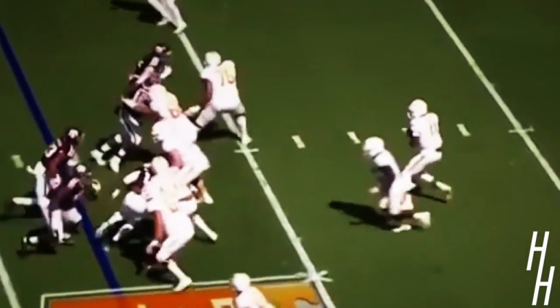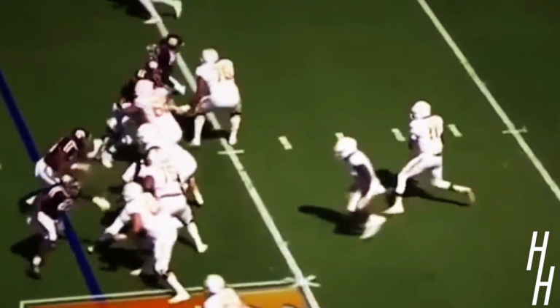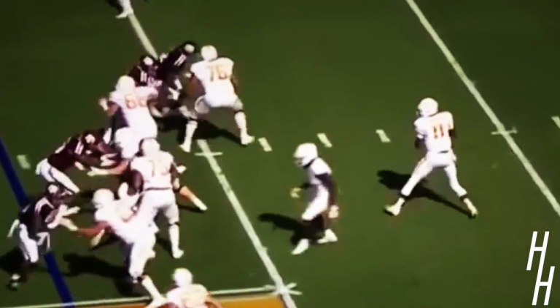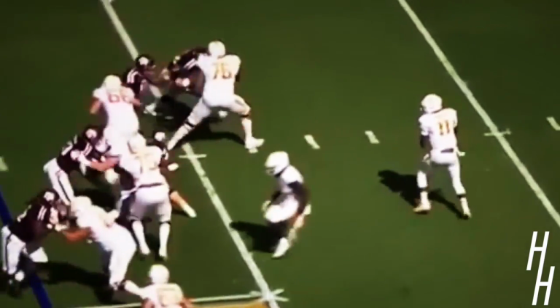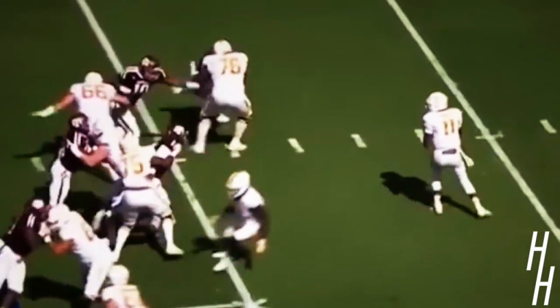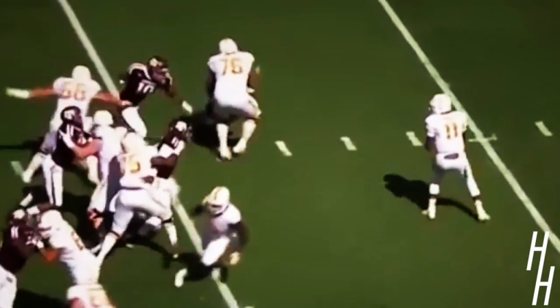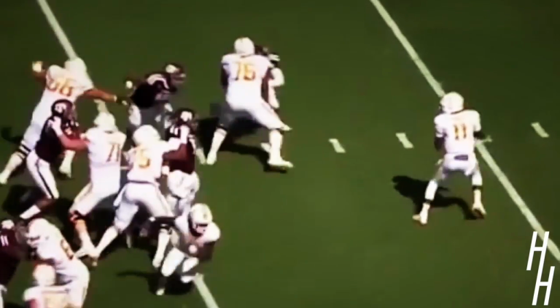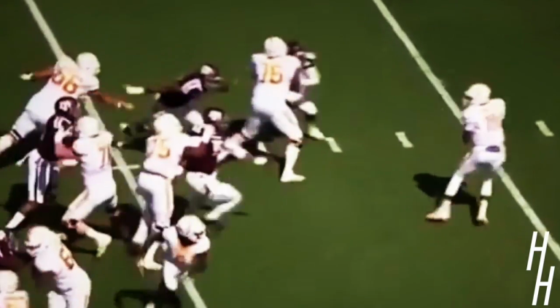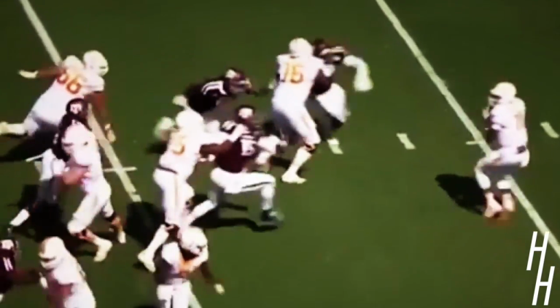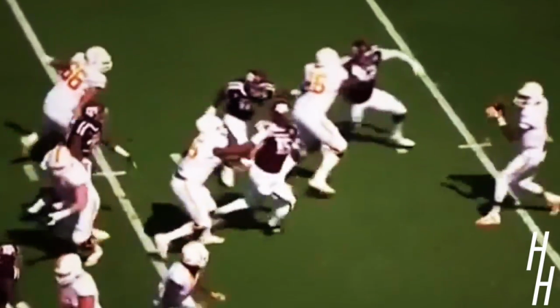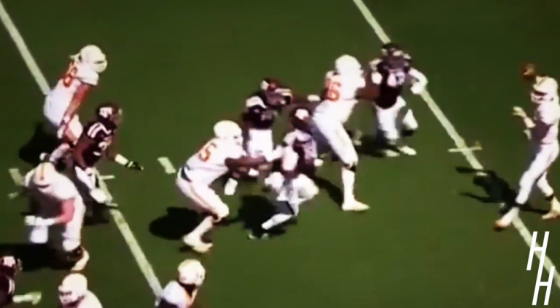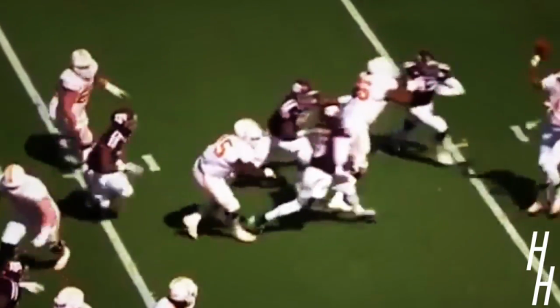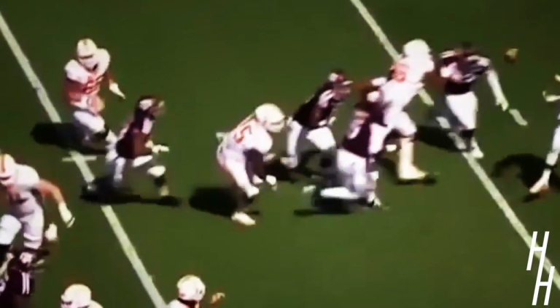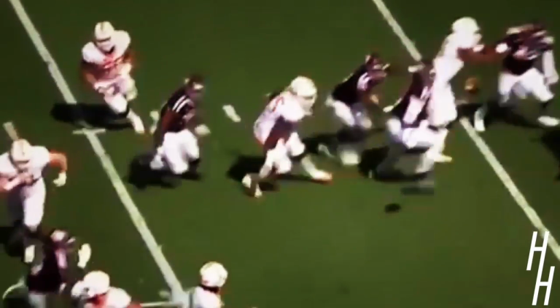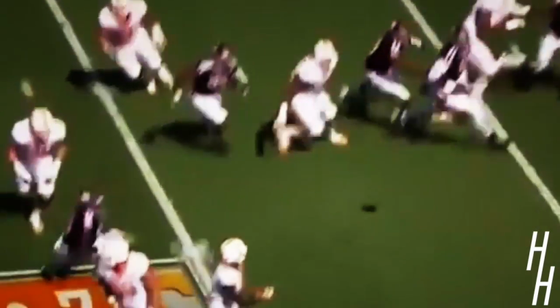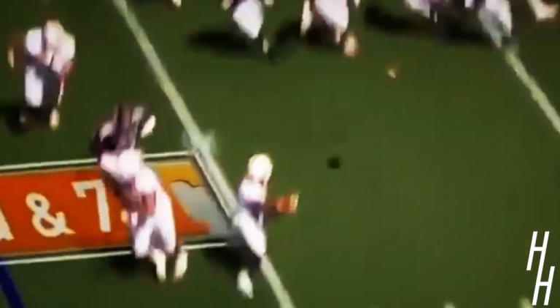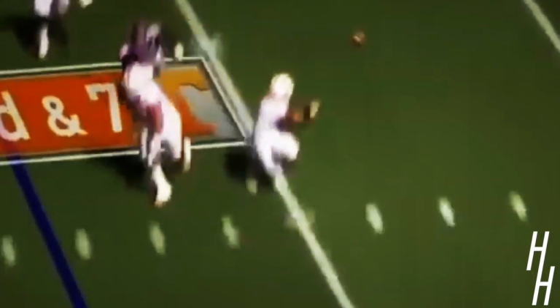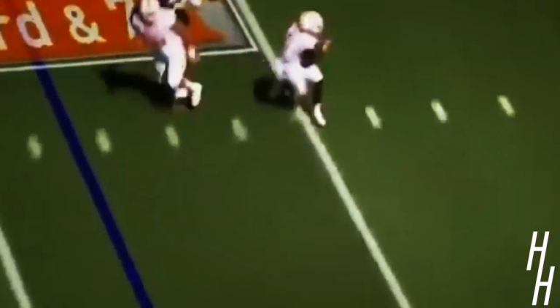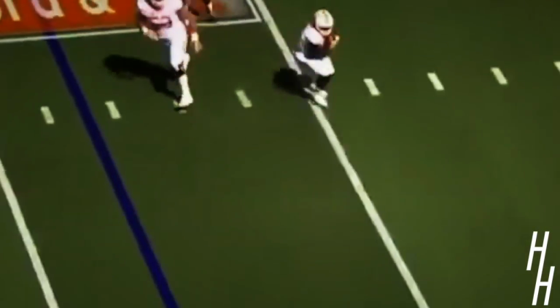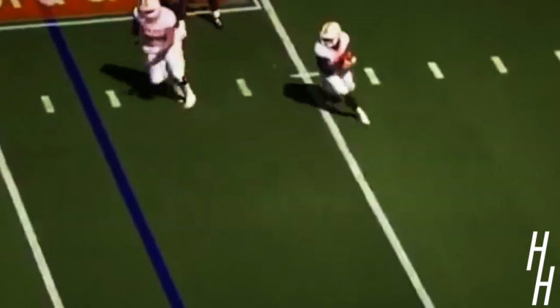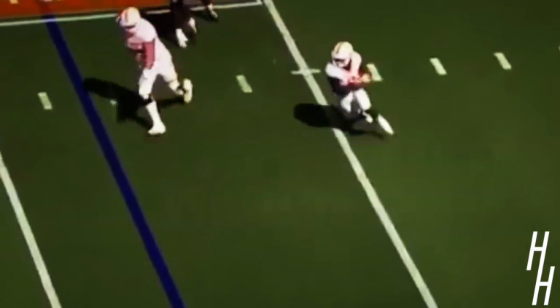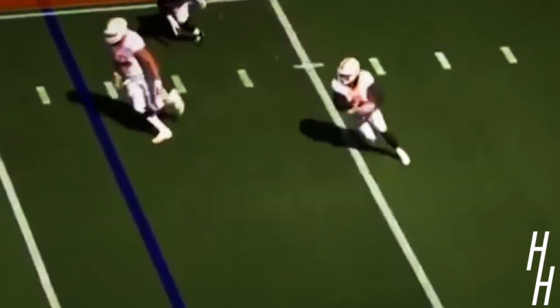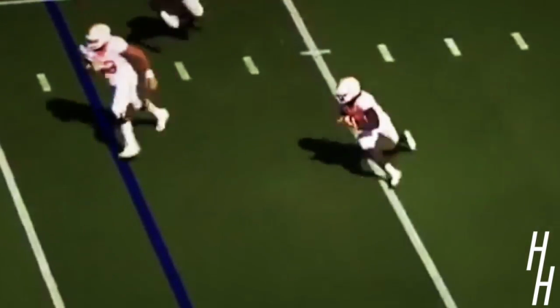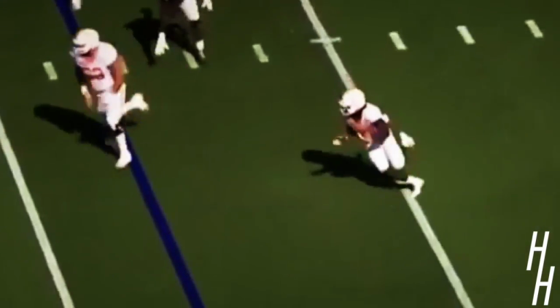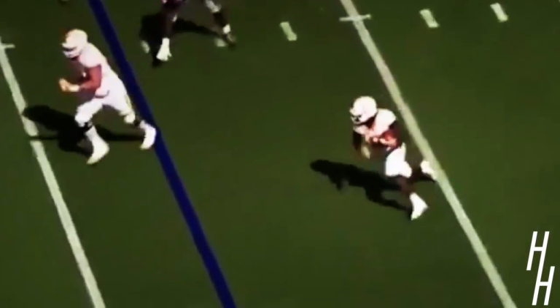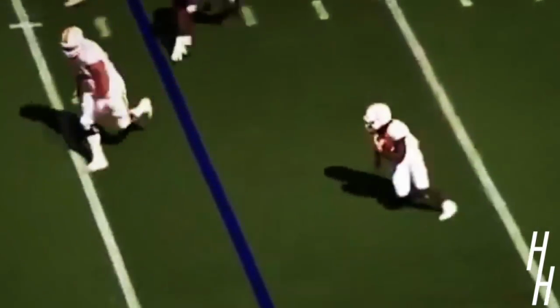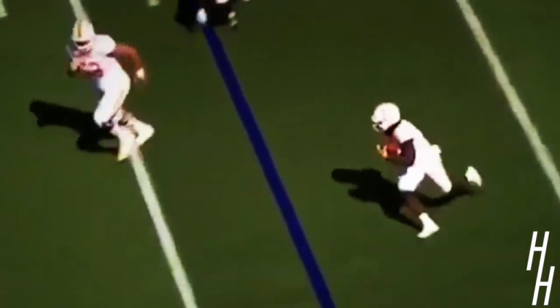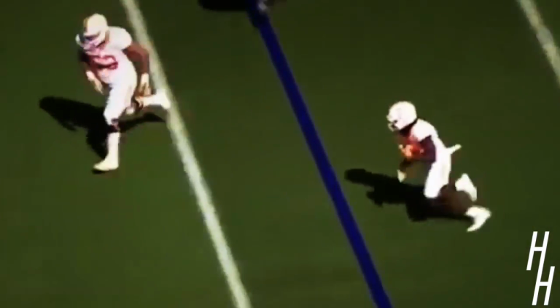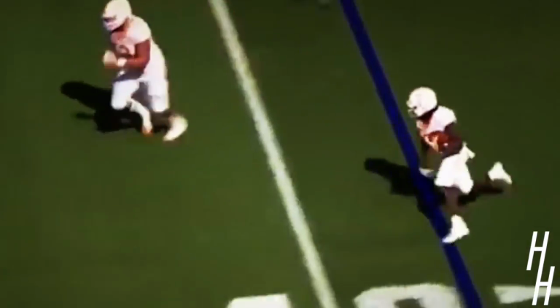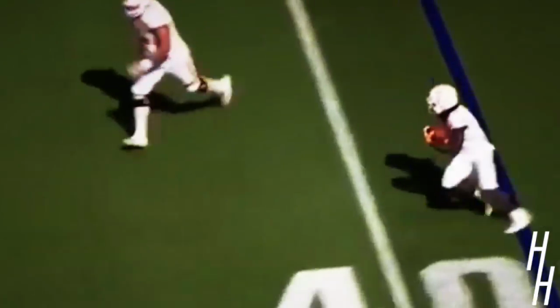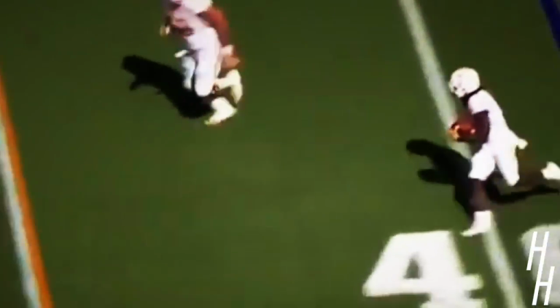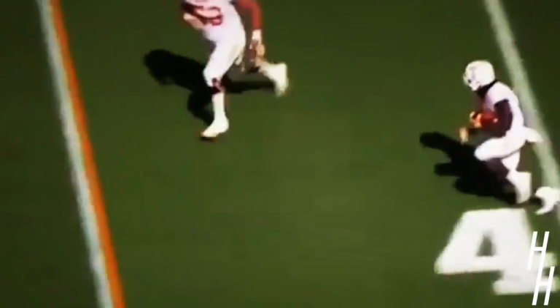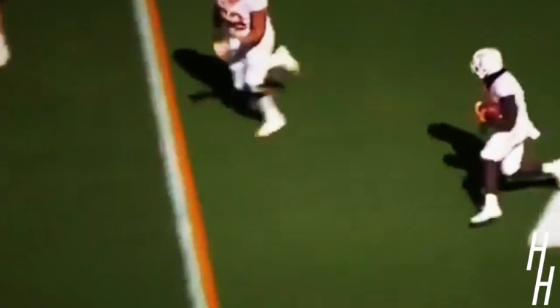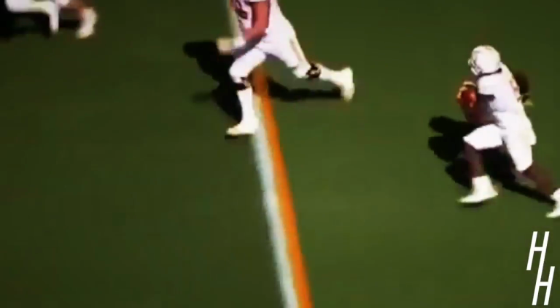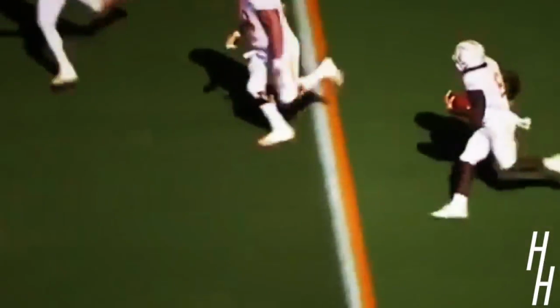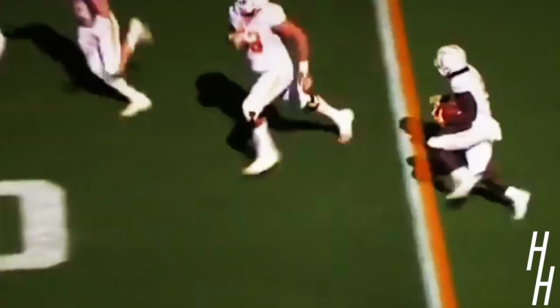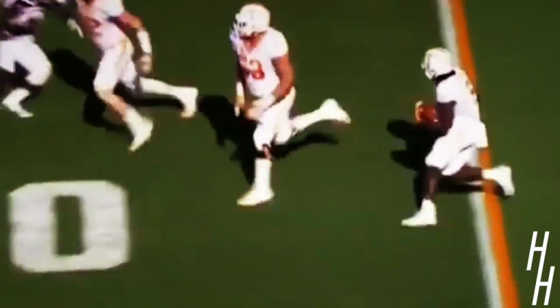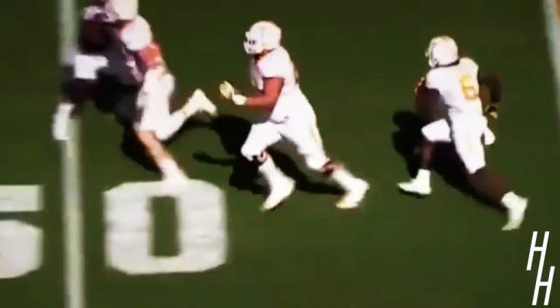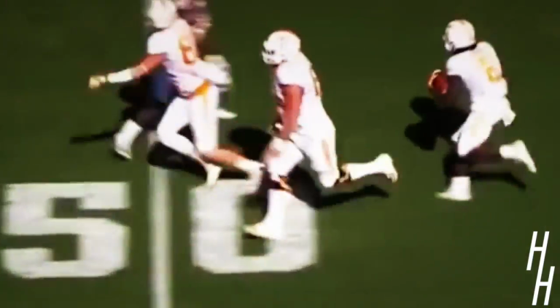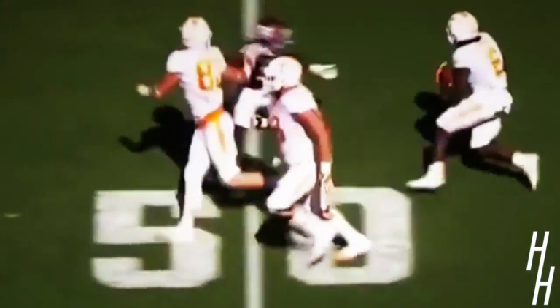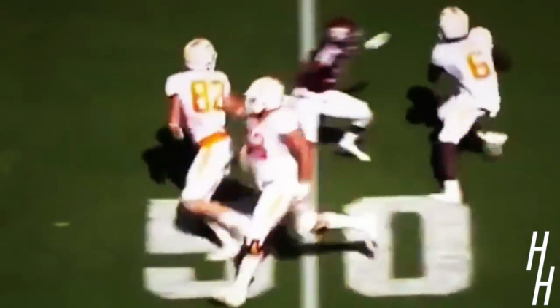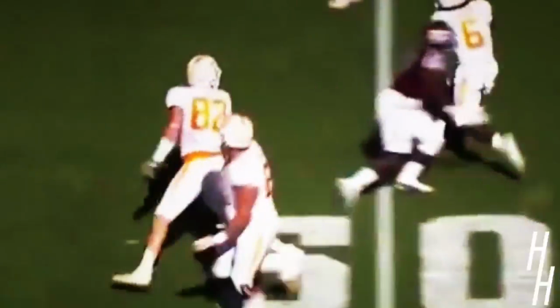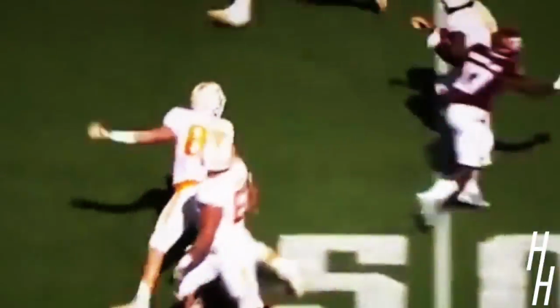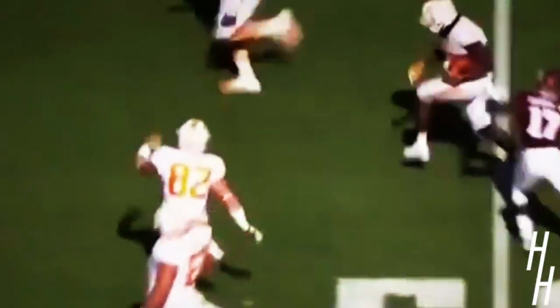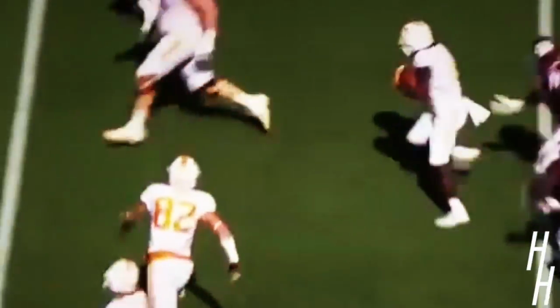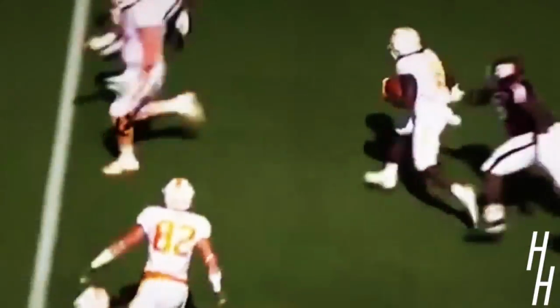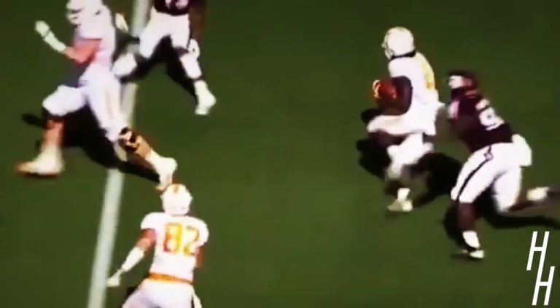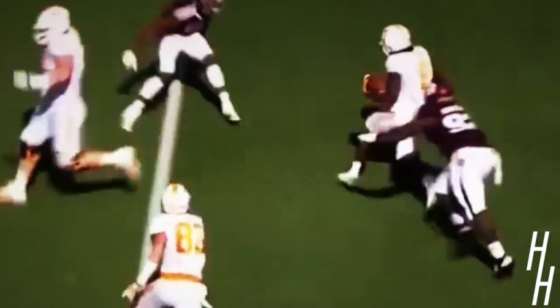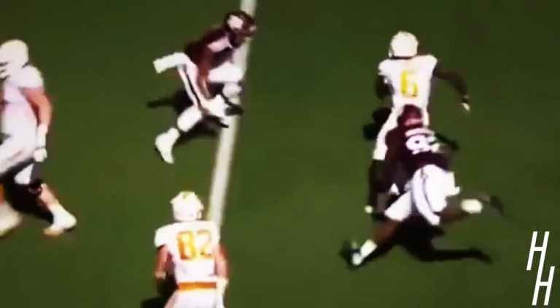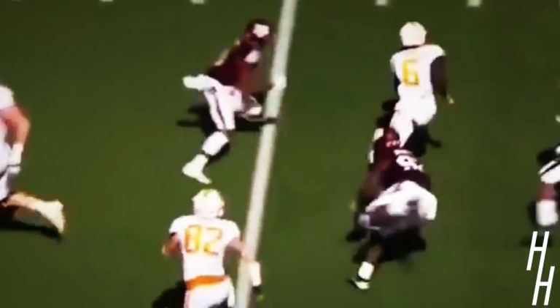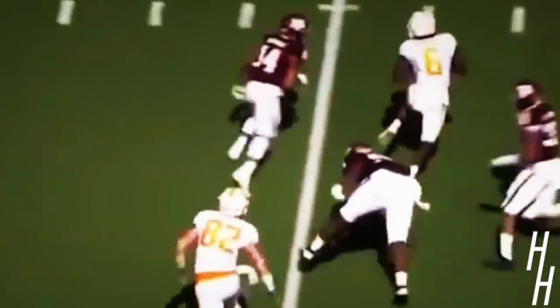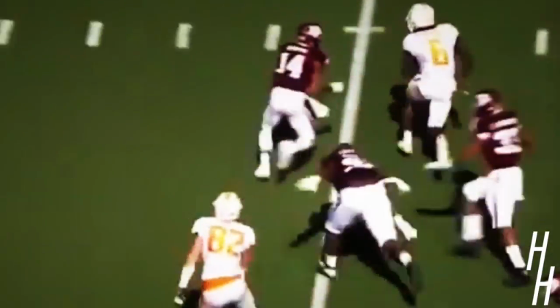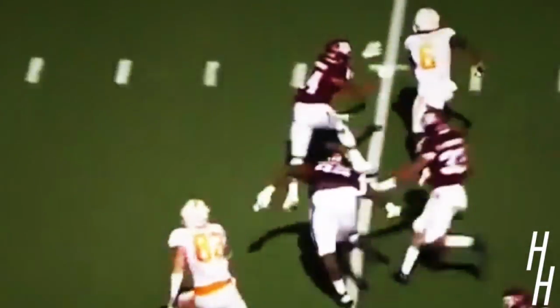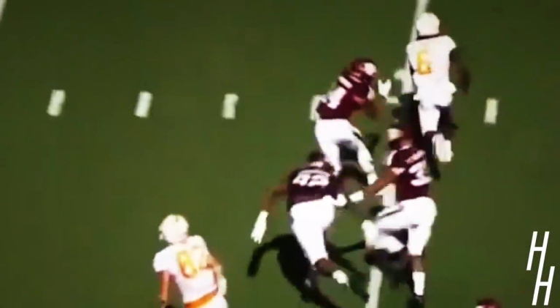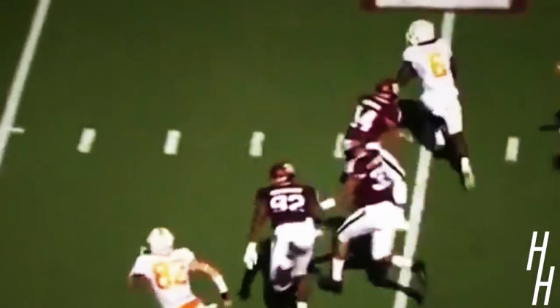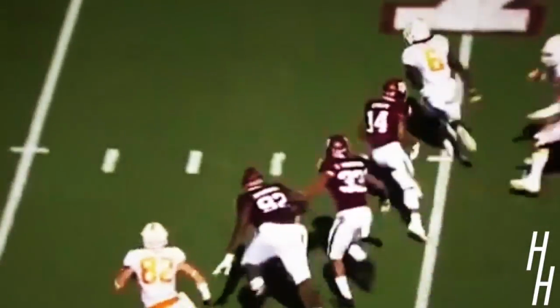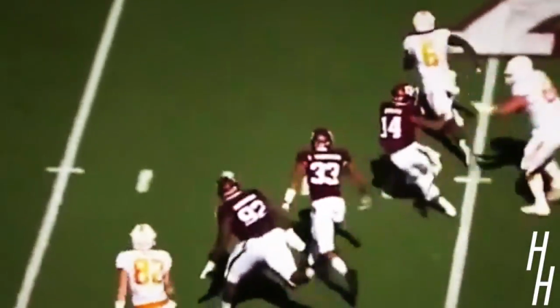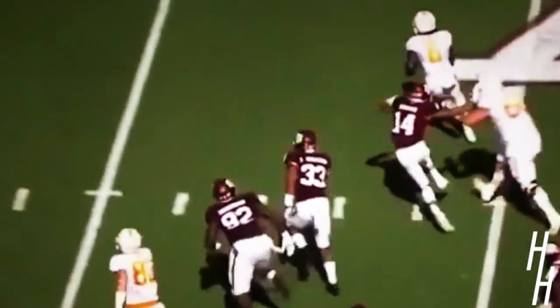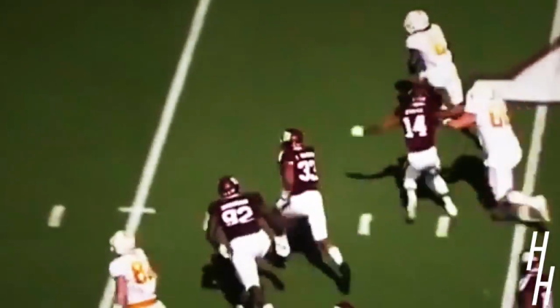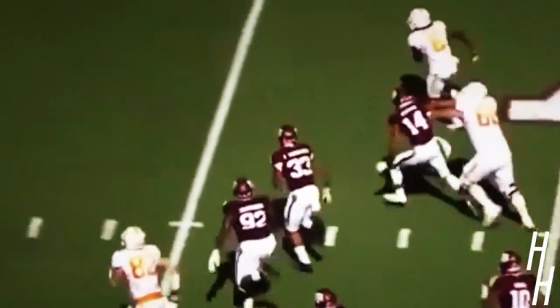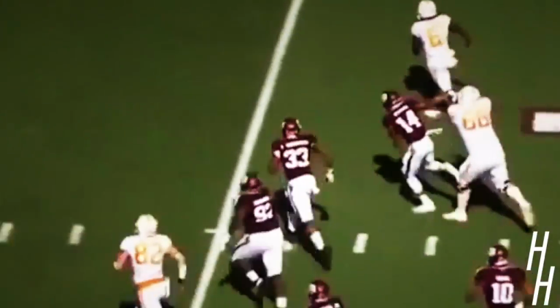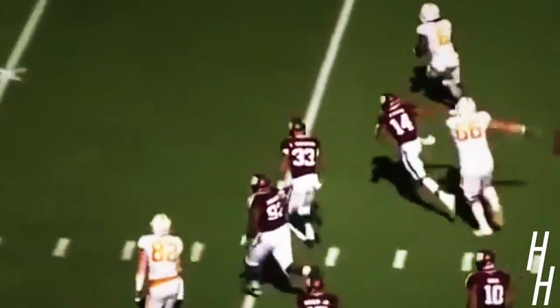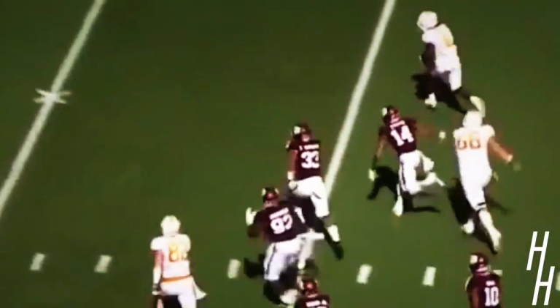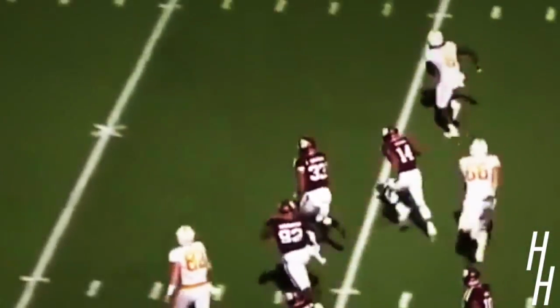He takes an inside rush. They have to get rid of it quickly, which they do. And Camaro still running. He's fast.